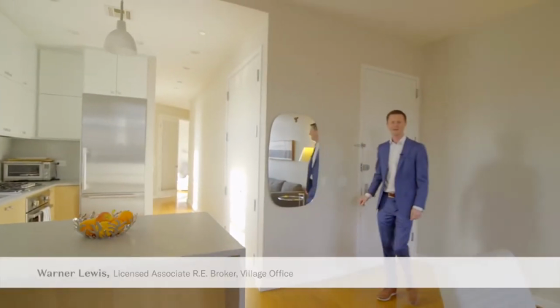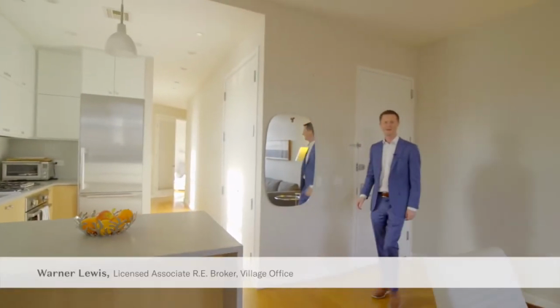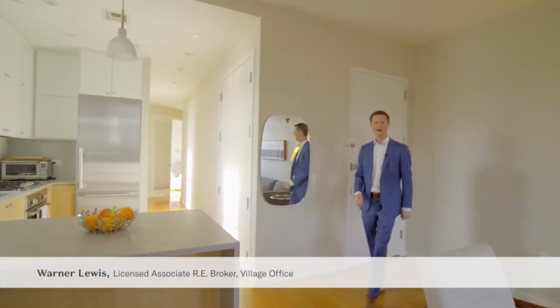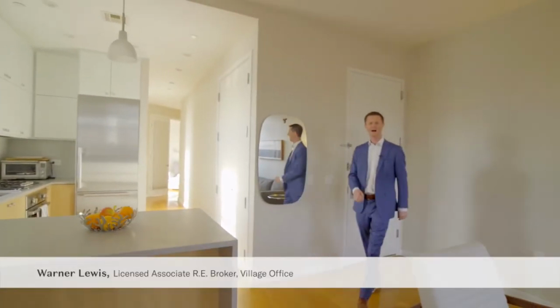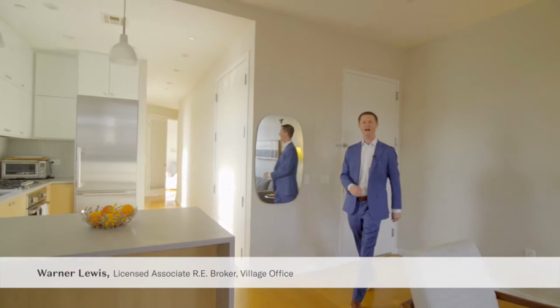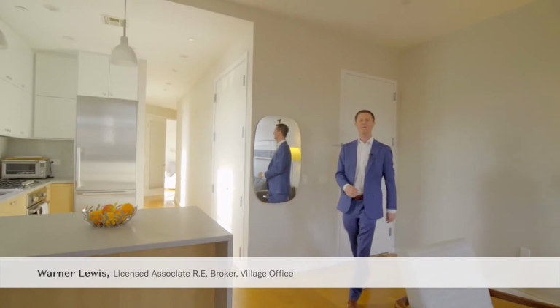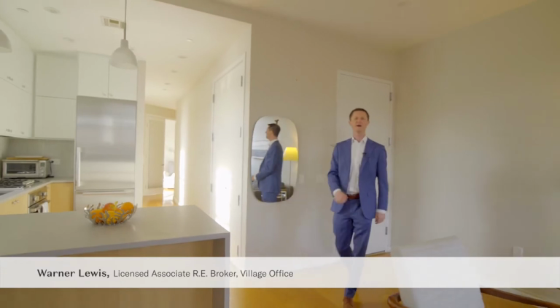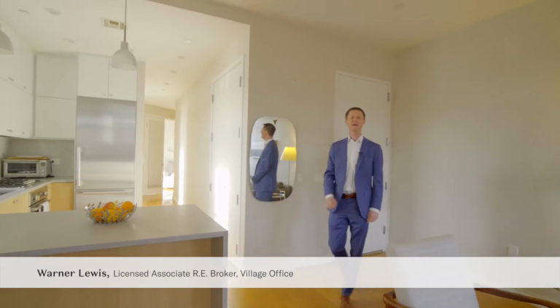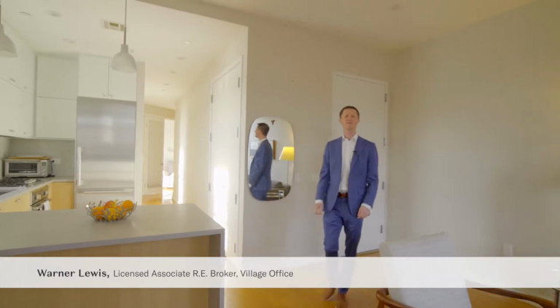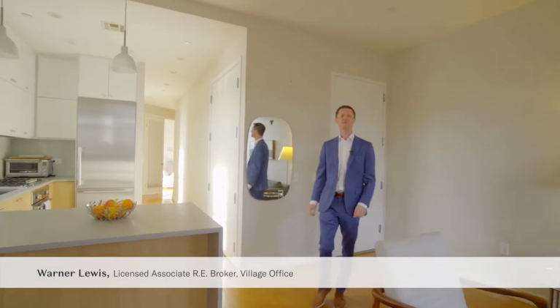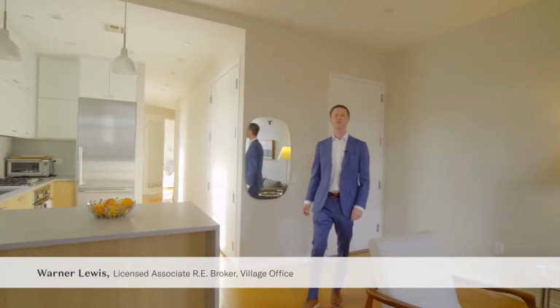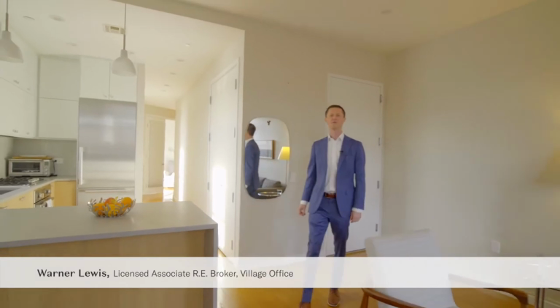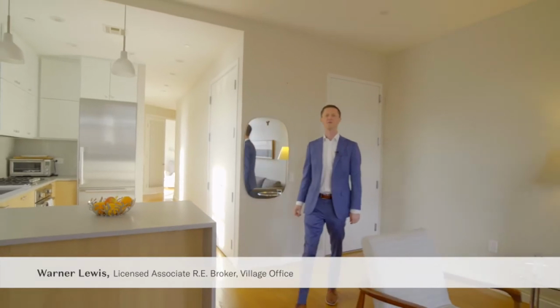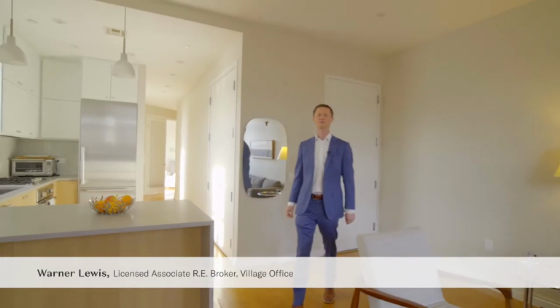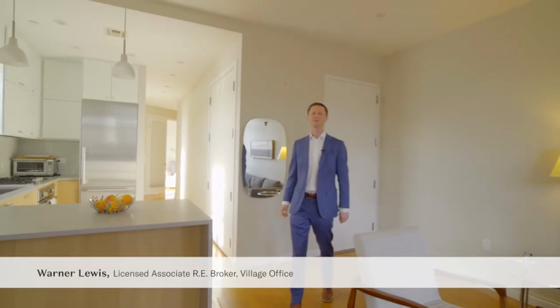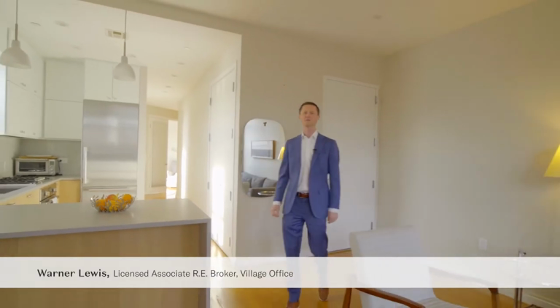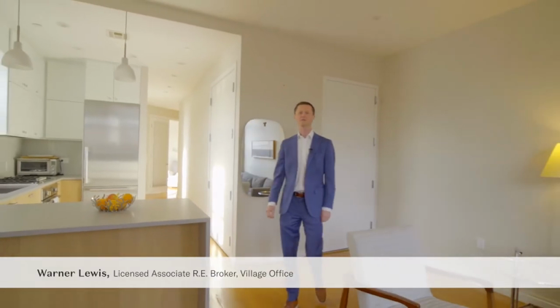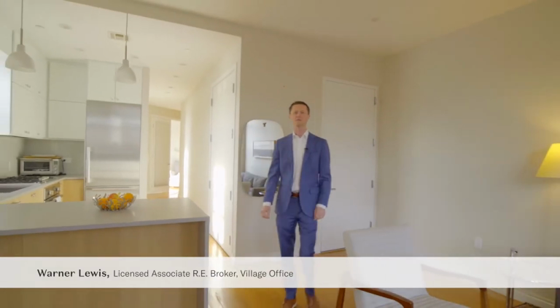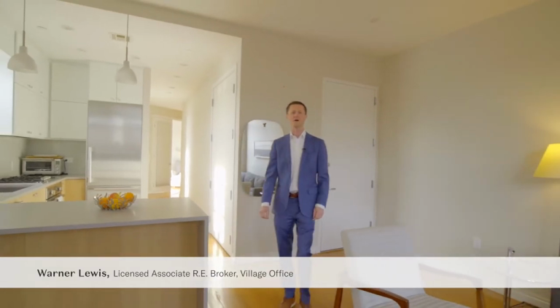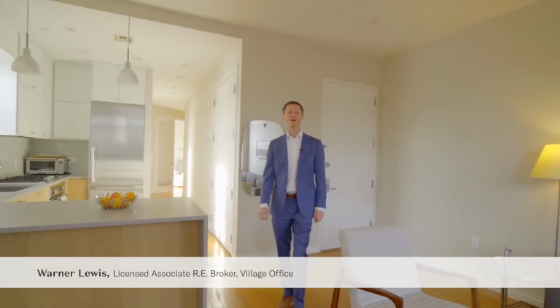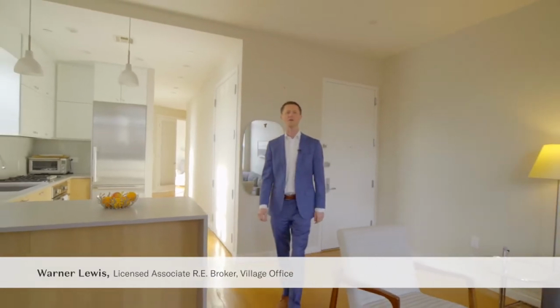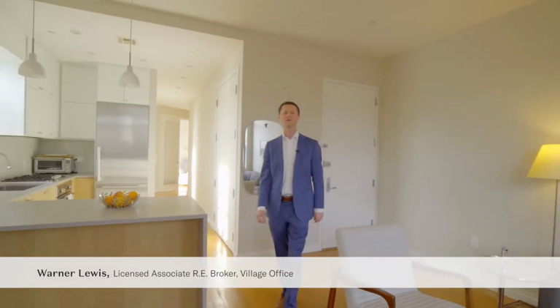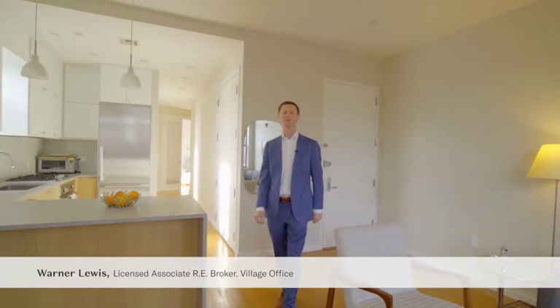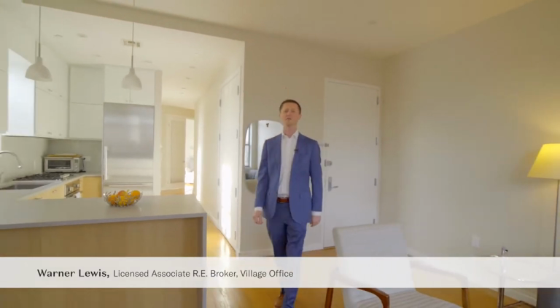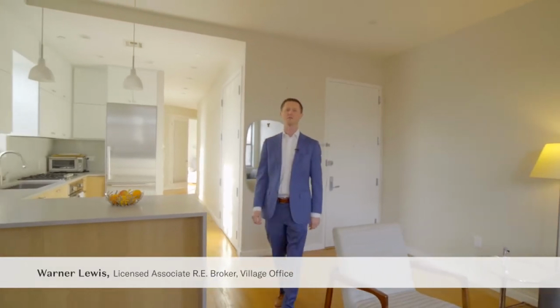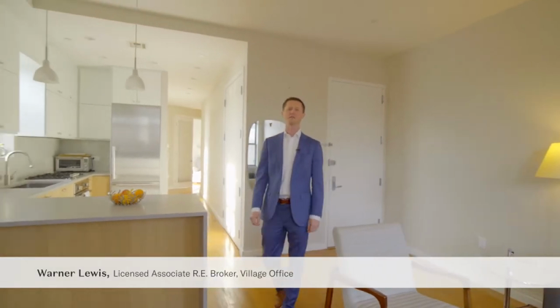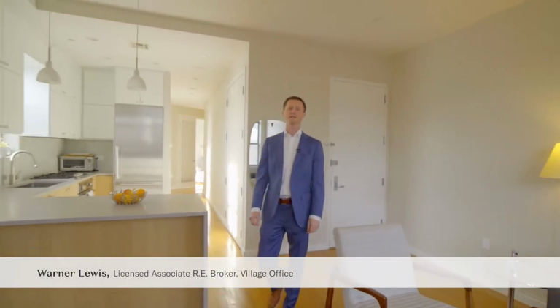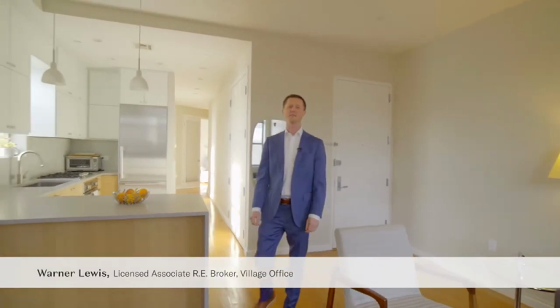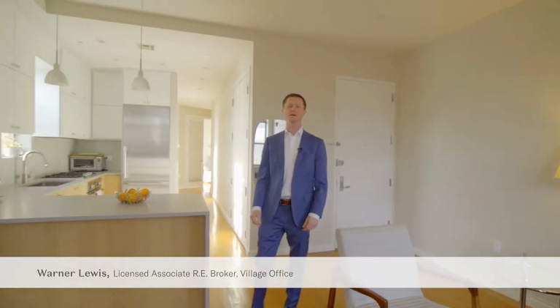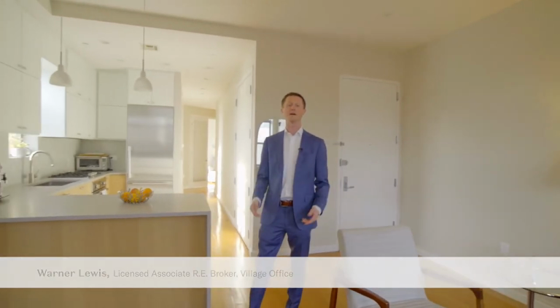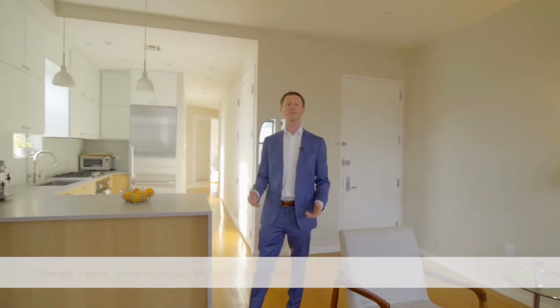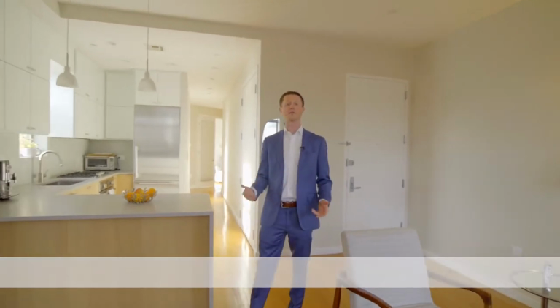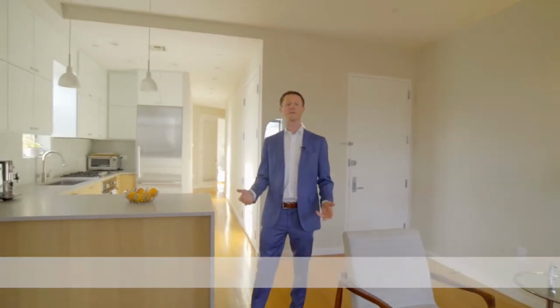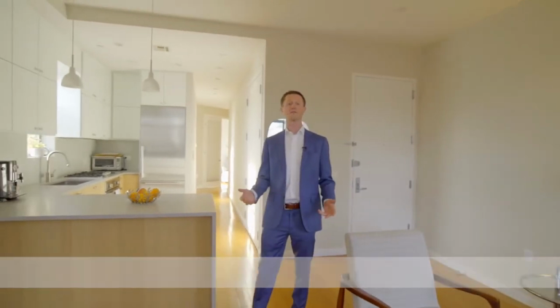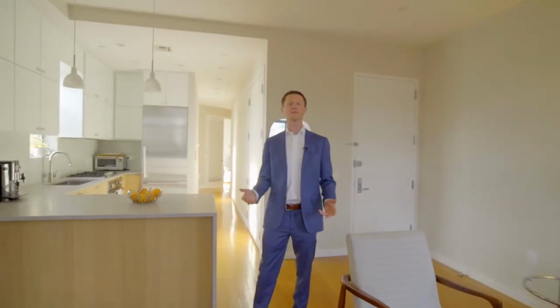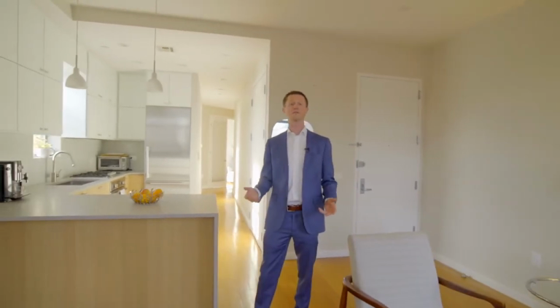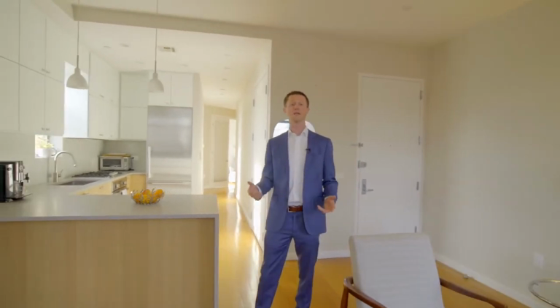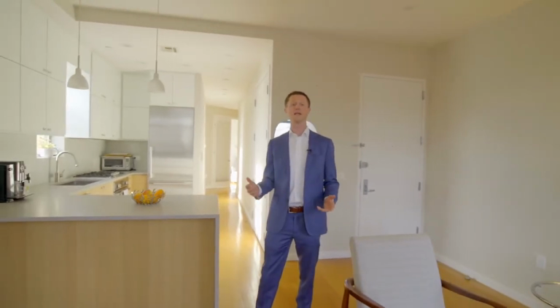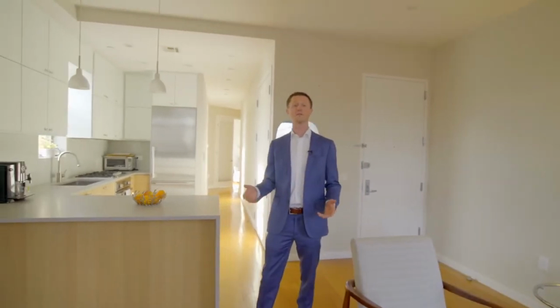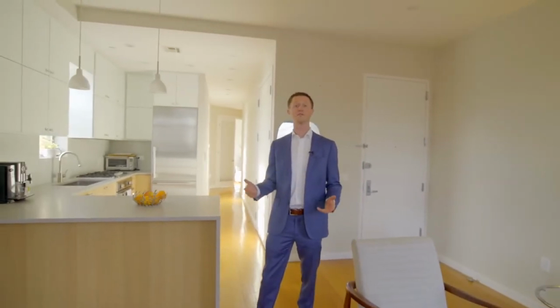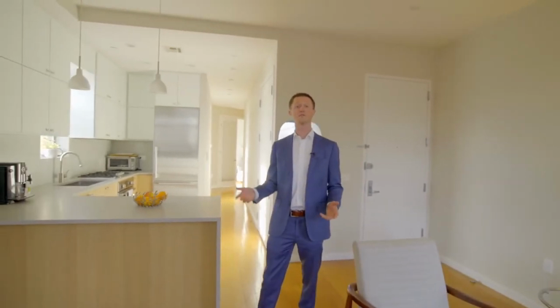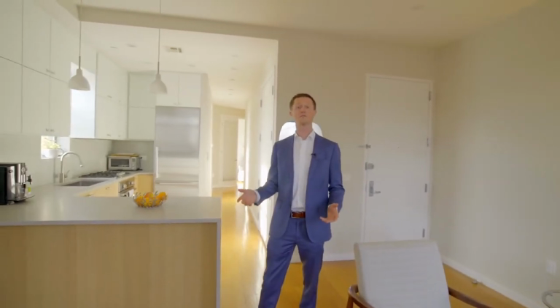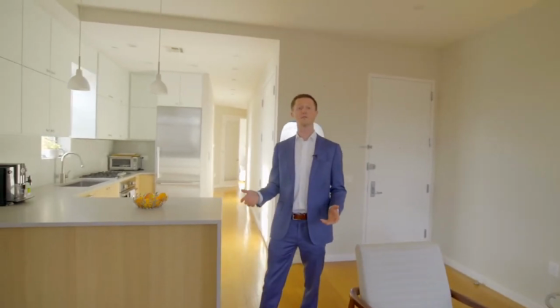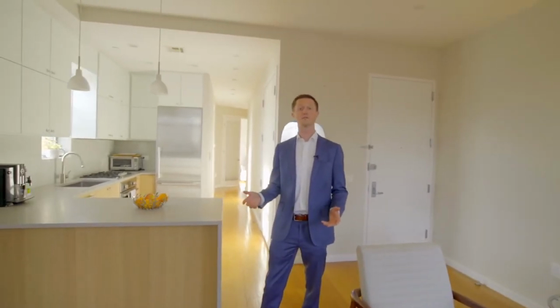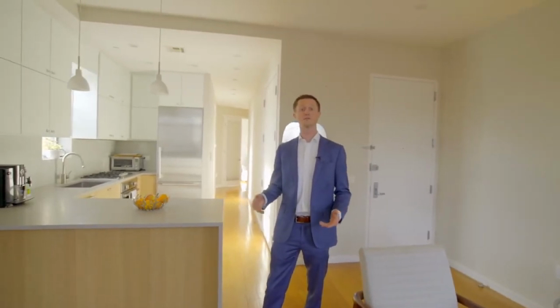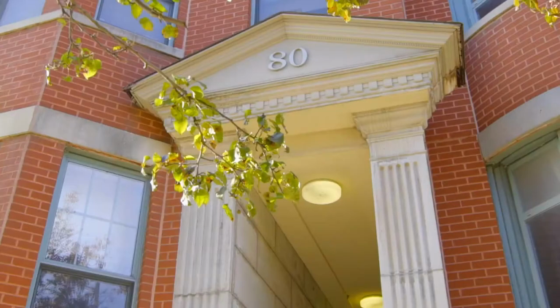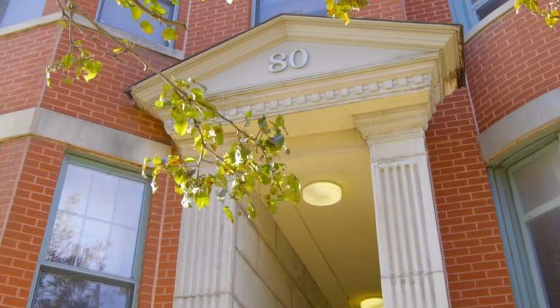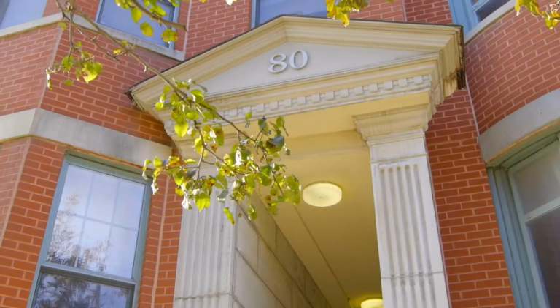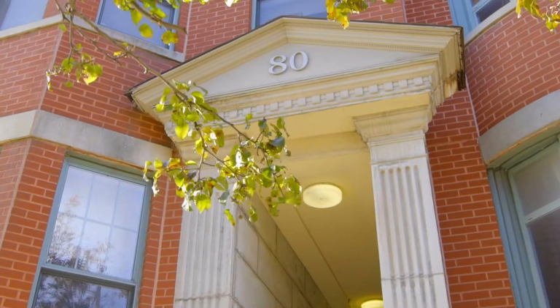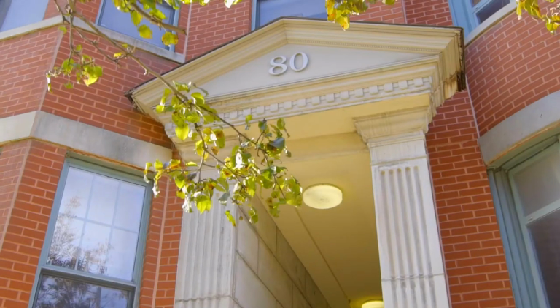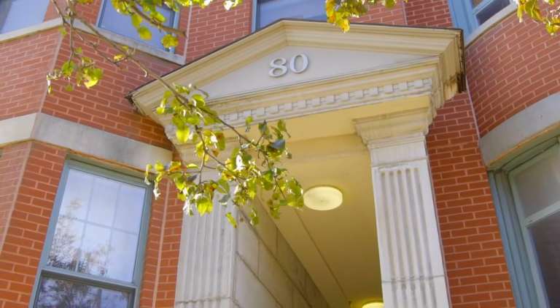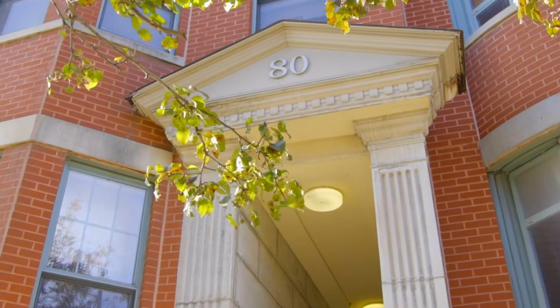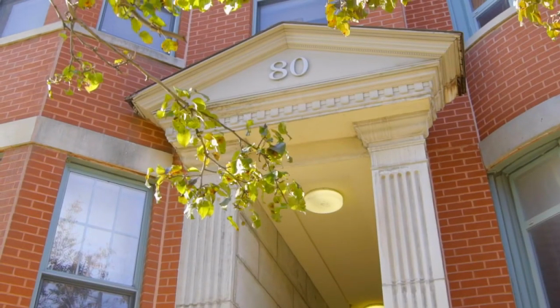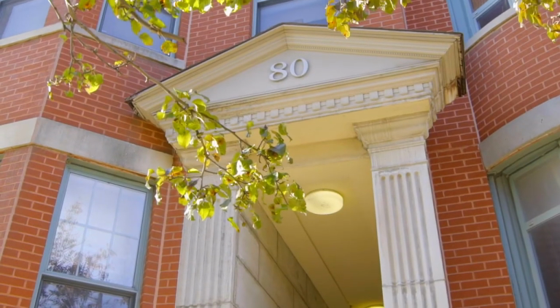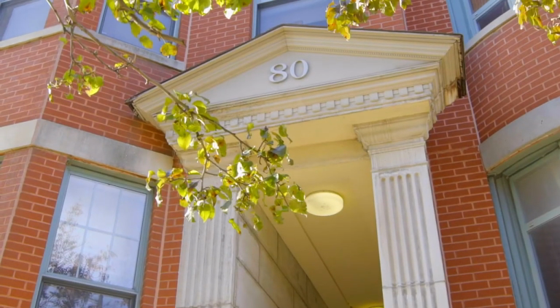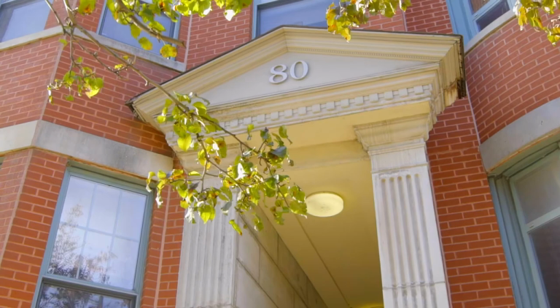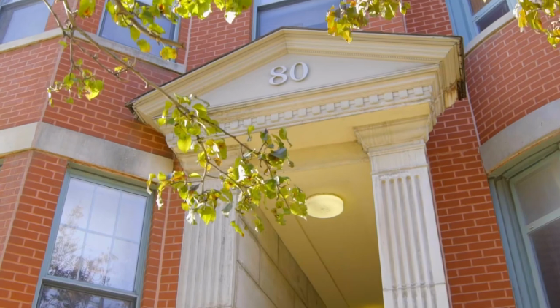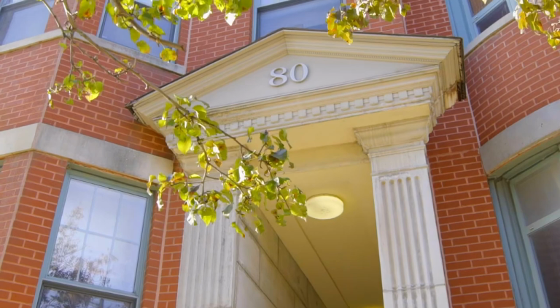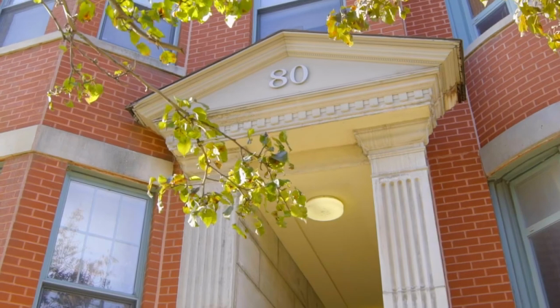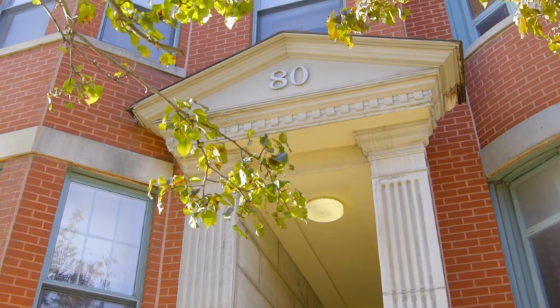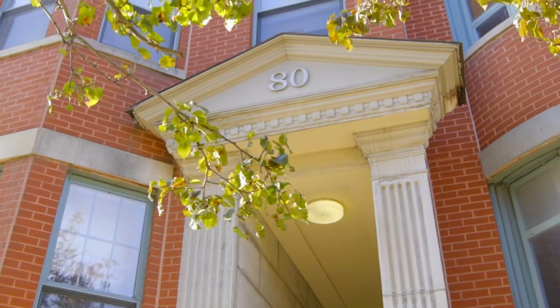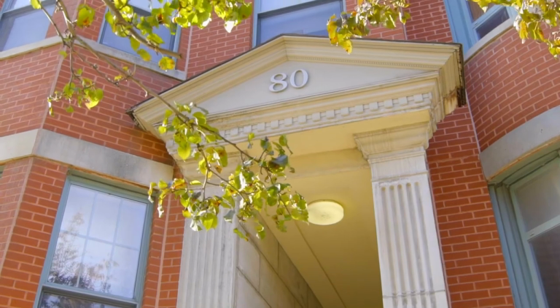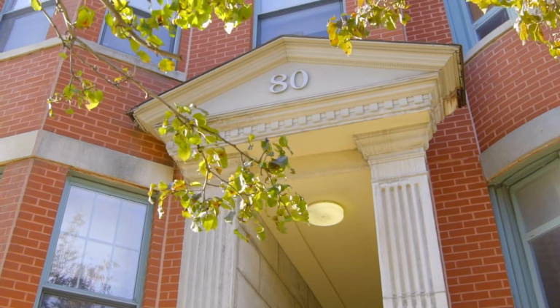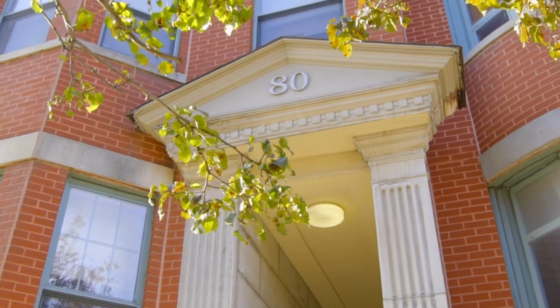Hi, my name is Warner Lewis of the Harcove Lewis team and I'm thrilled to introduce you to A.D. Roebling apartment 3.